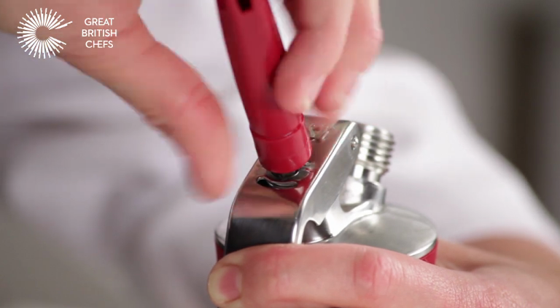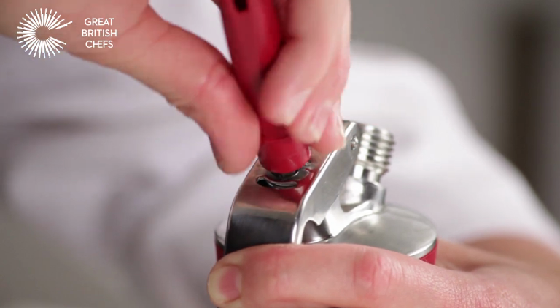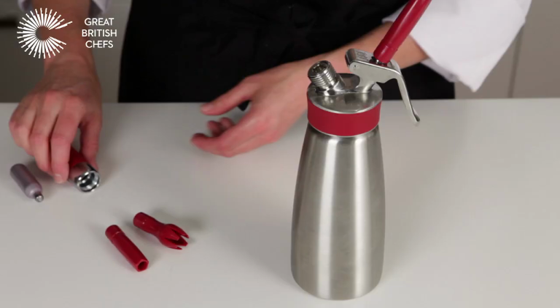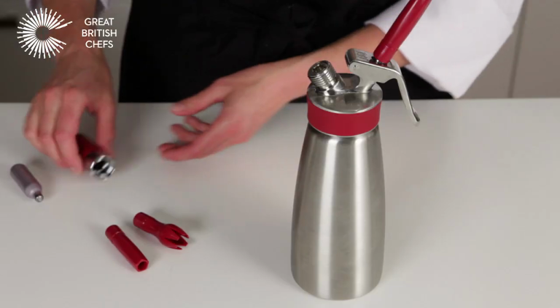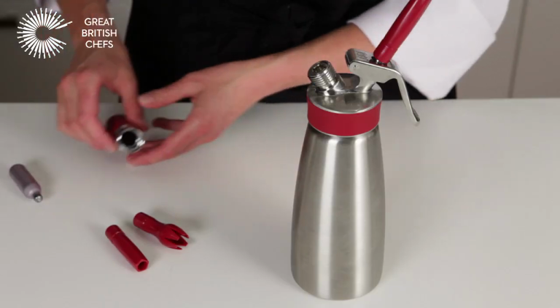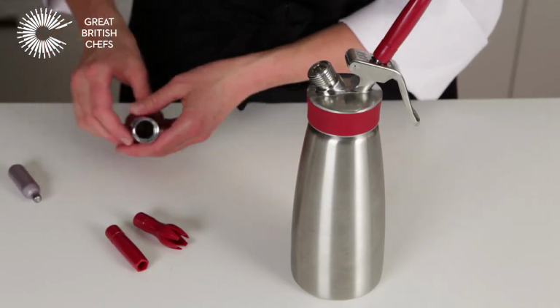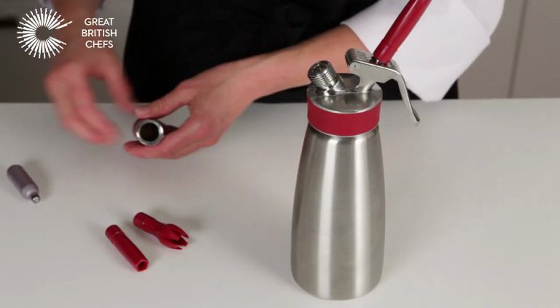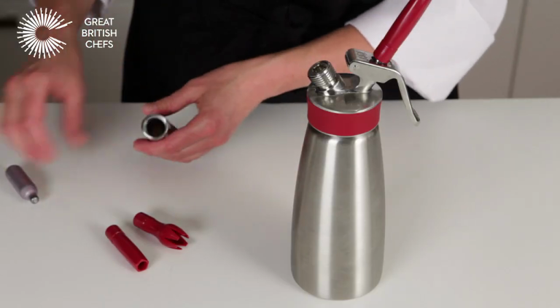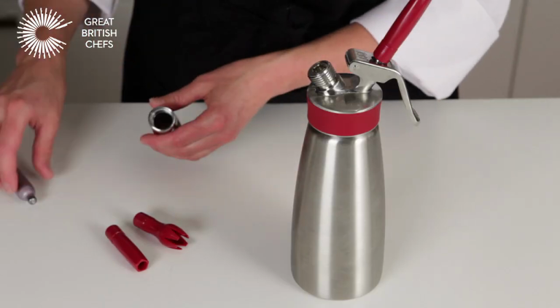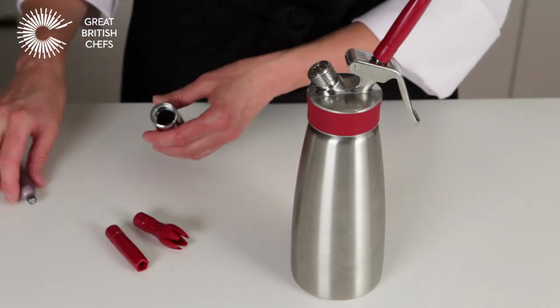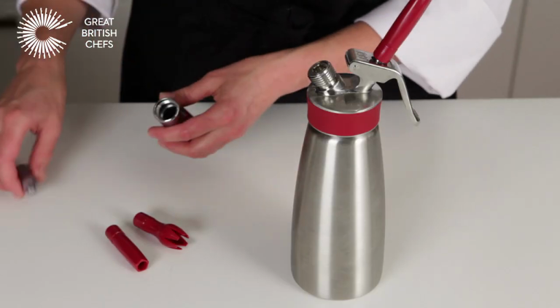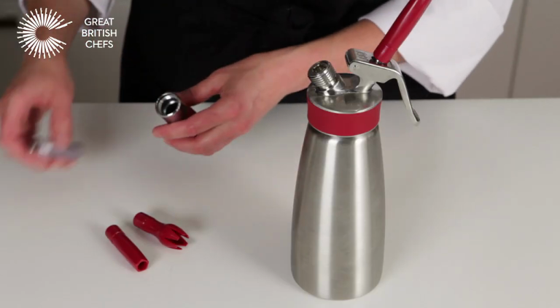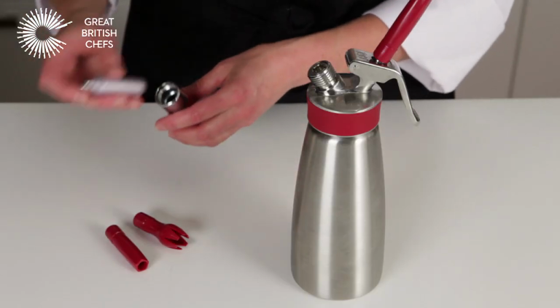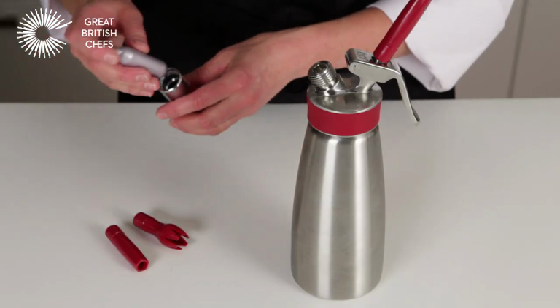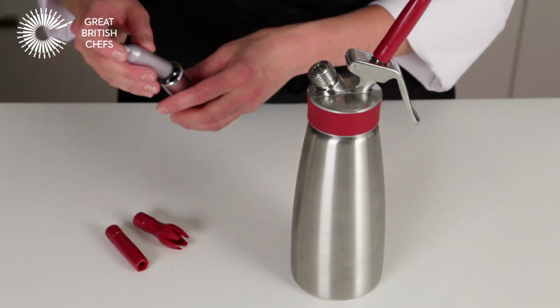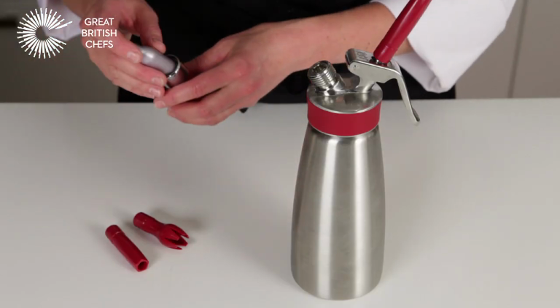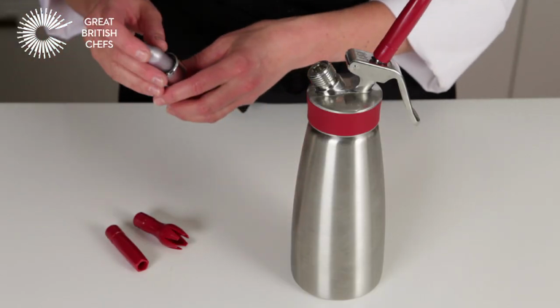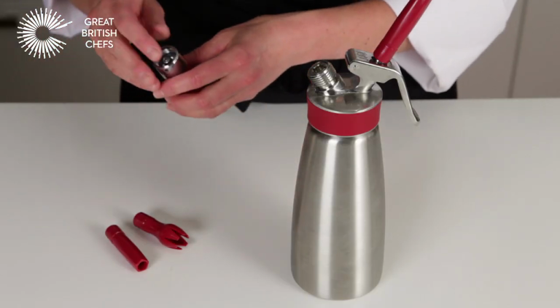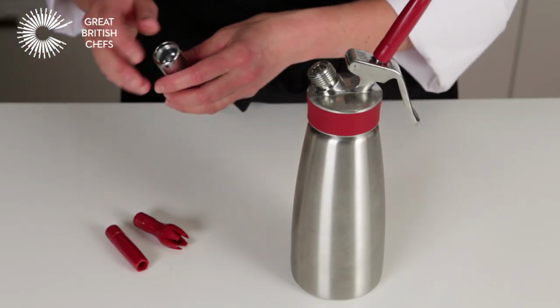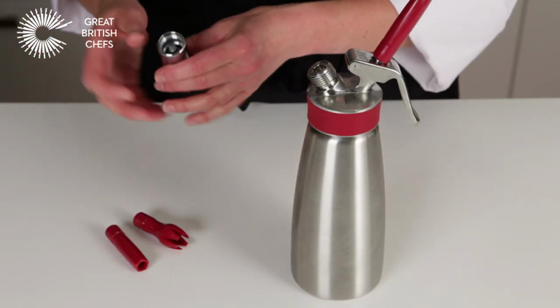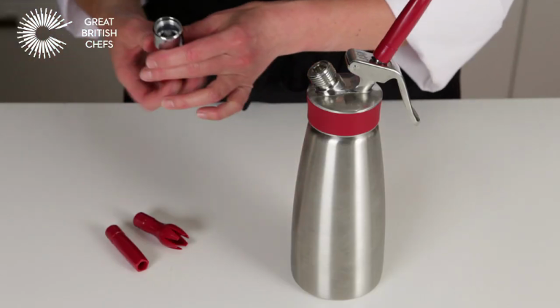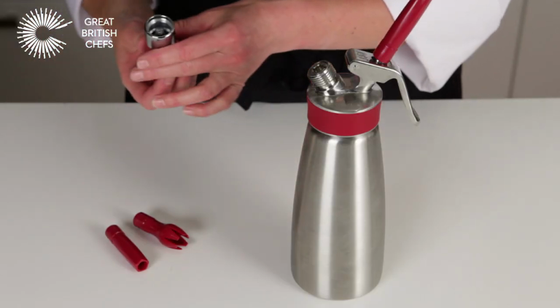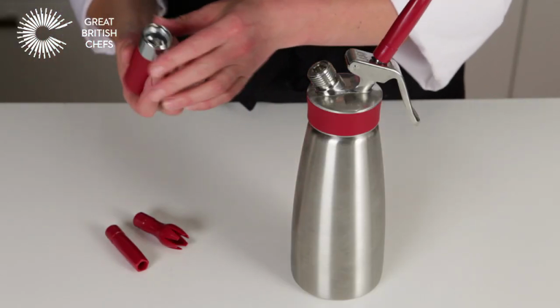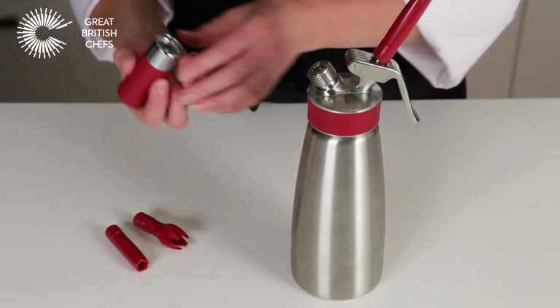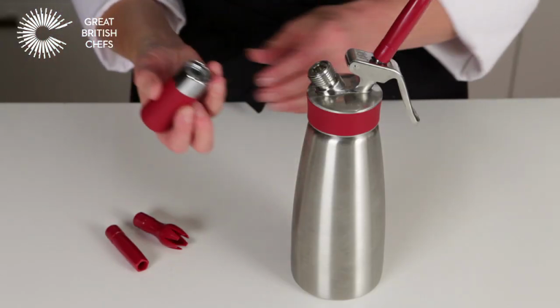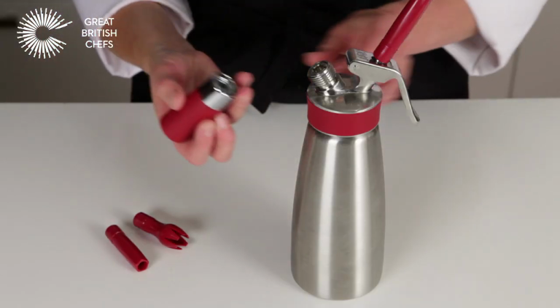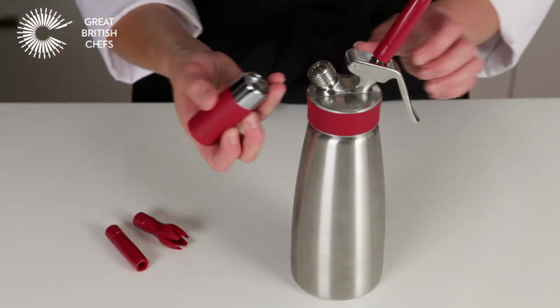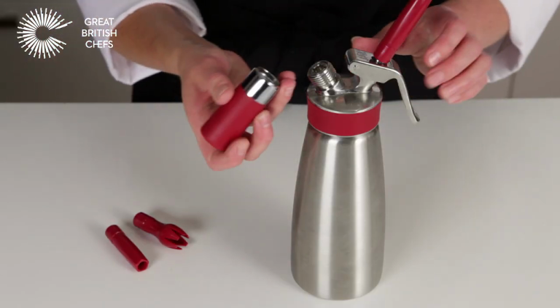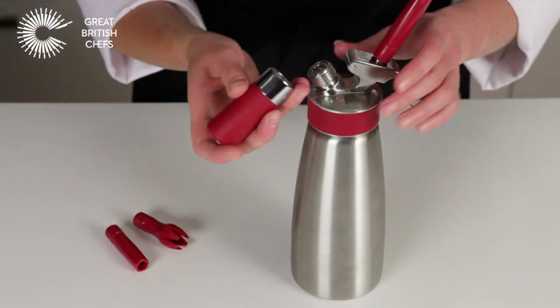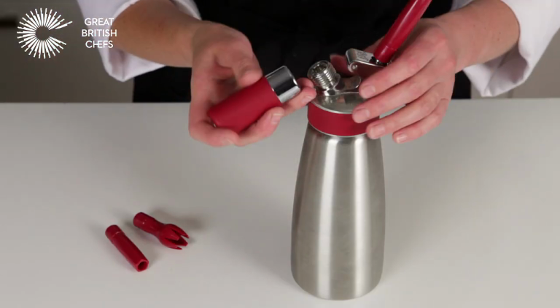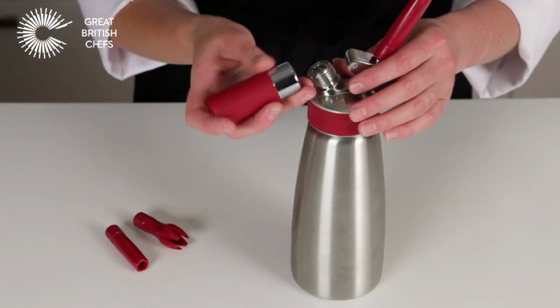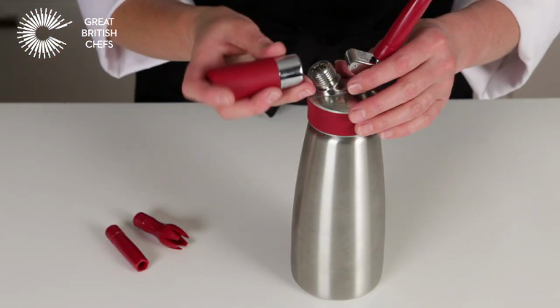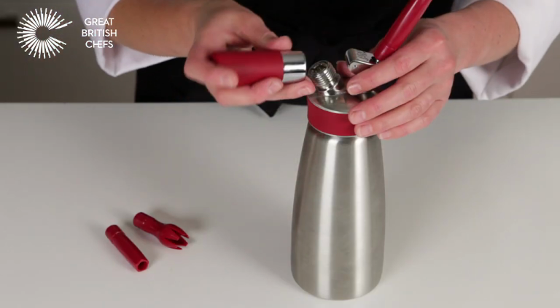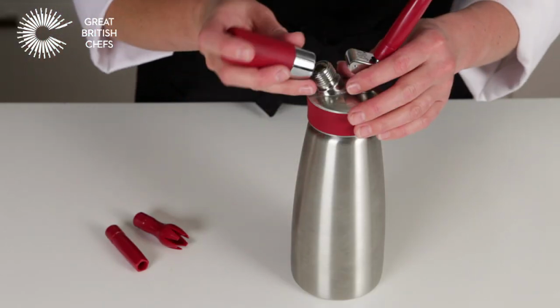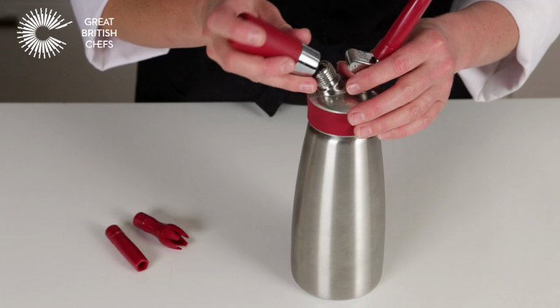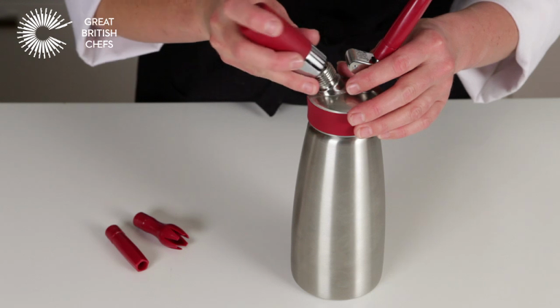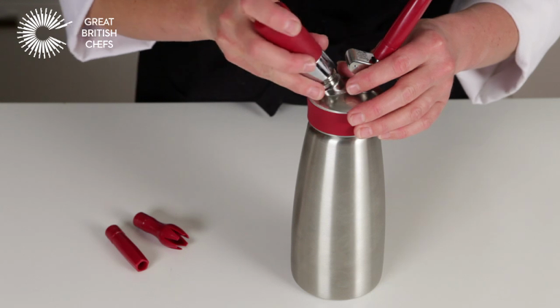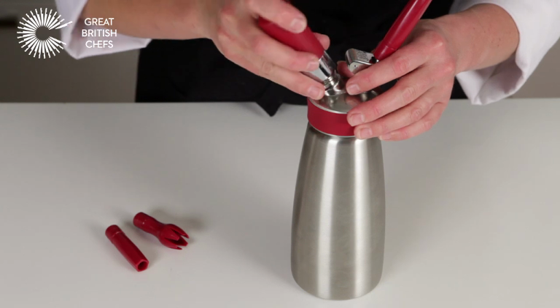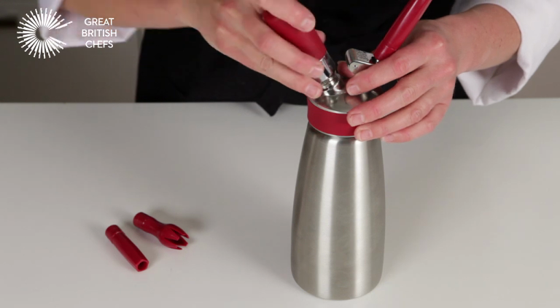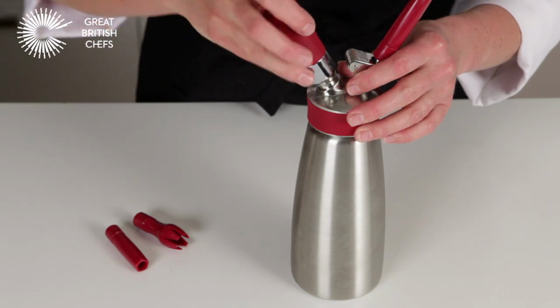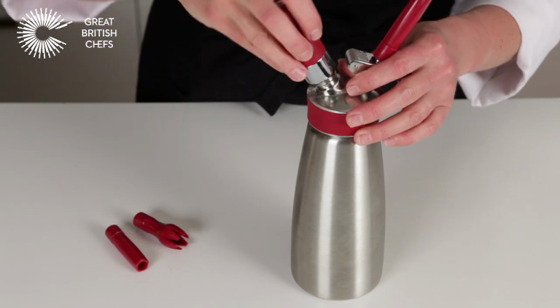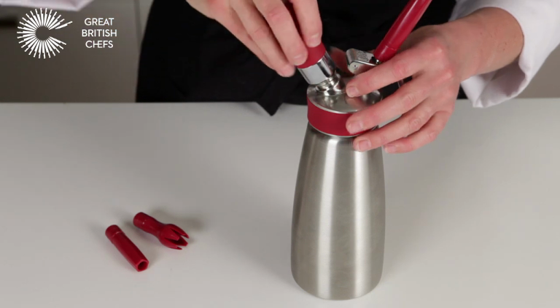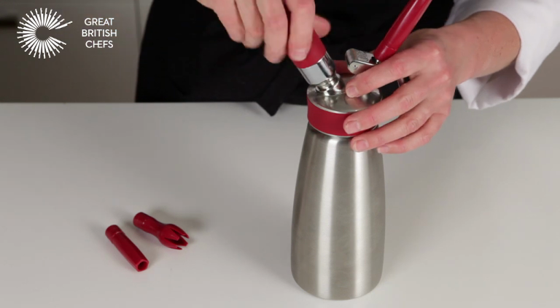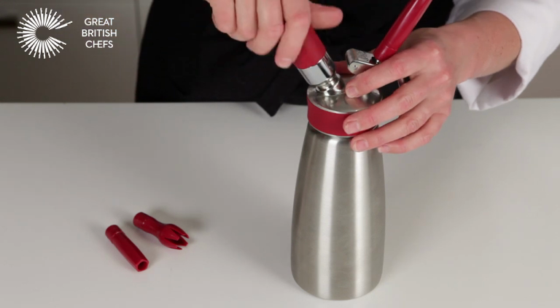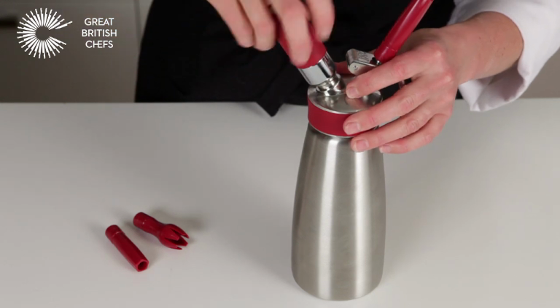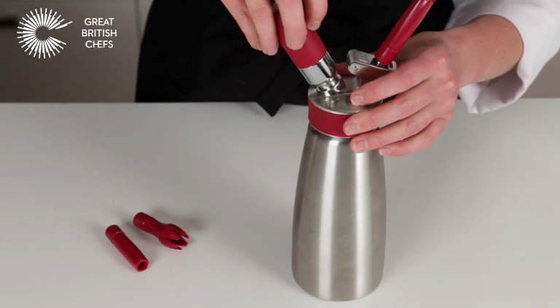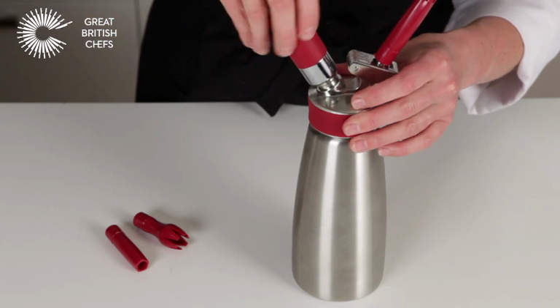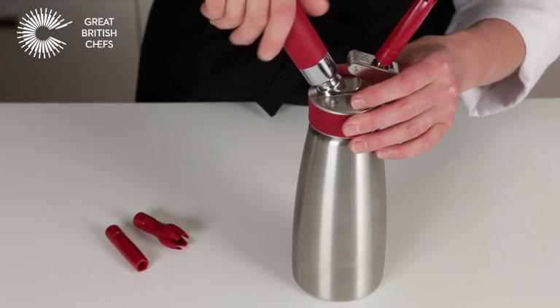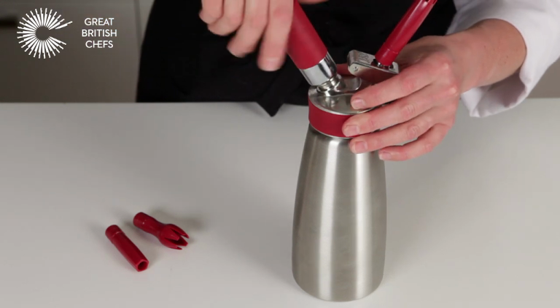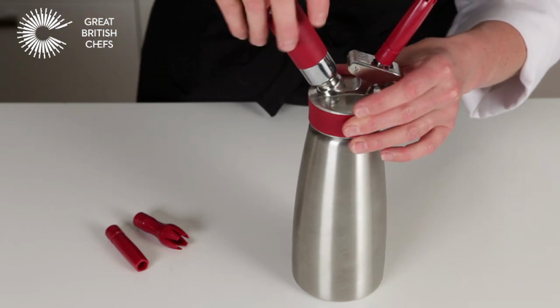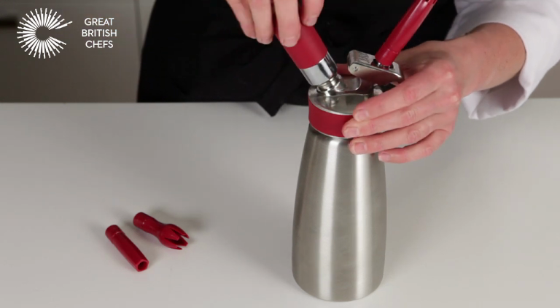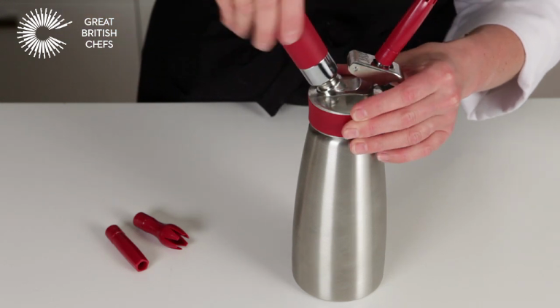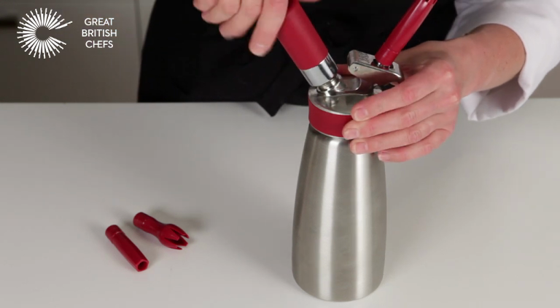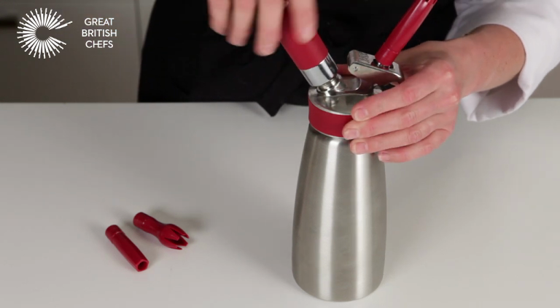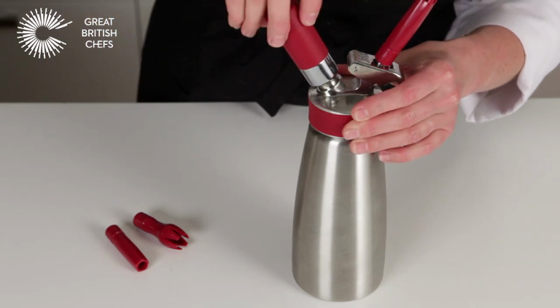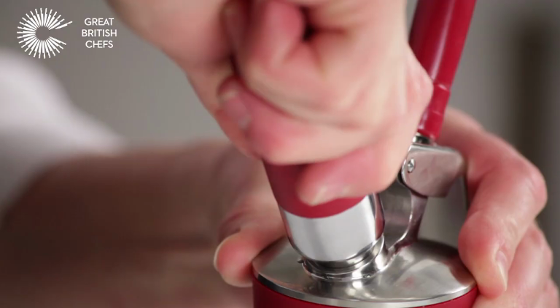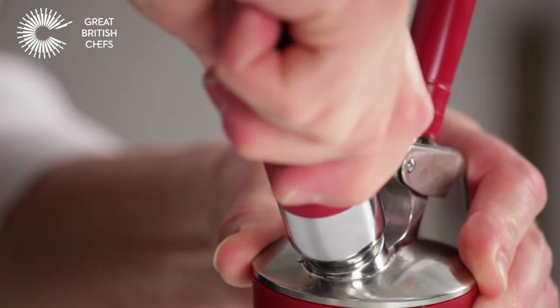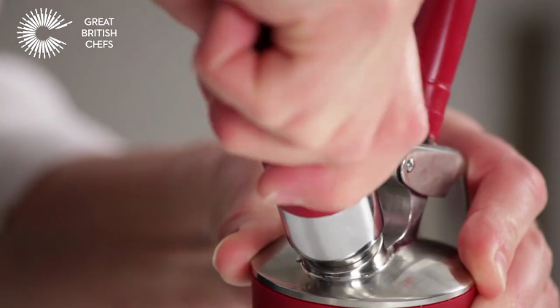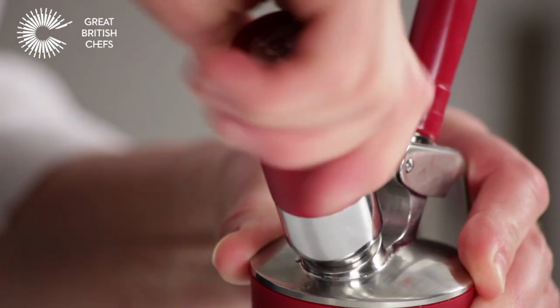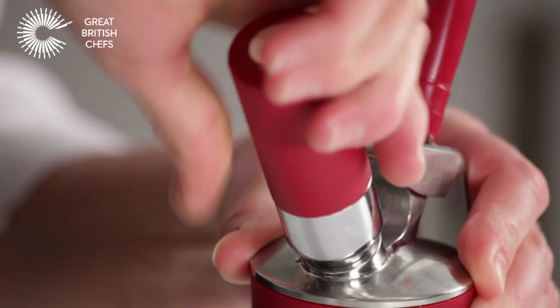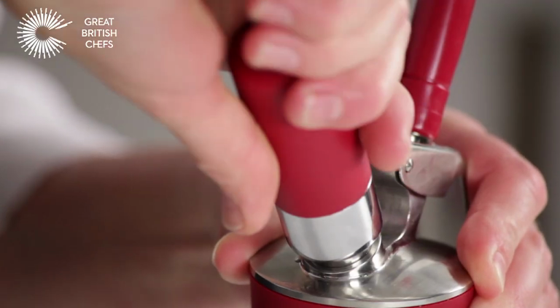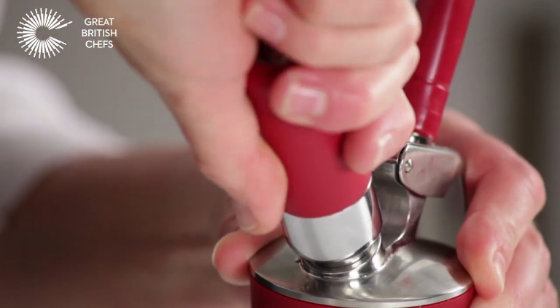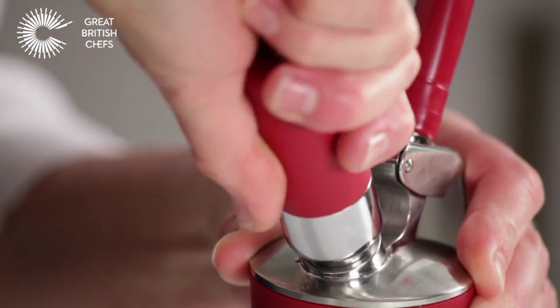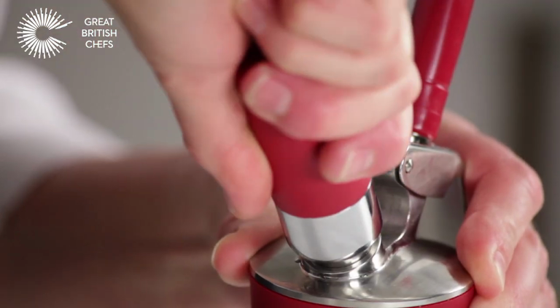Put the small gas cylinder into the red case and screw into the socket. You should hear the gas rush into the canister.